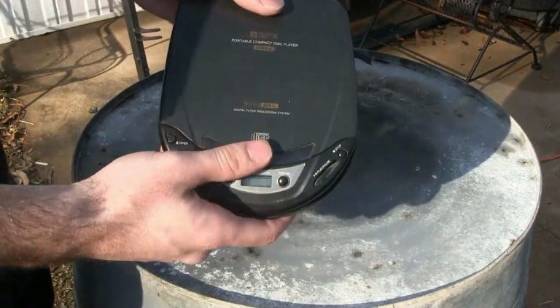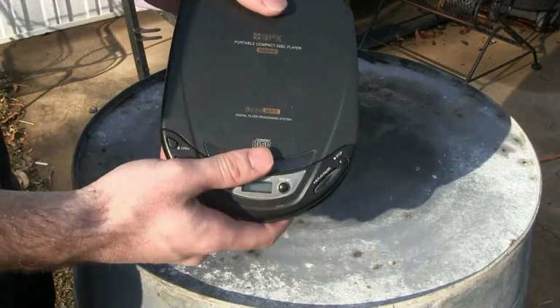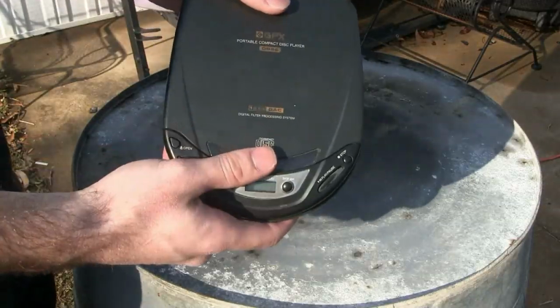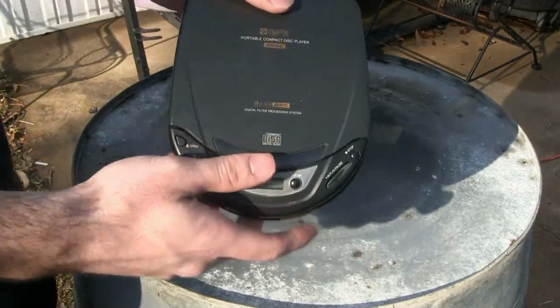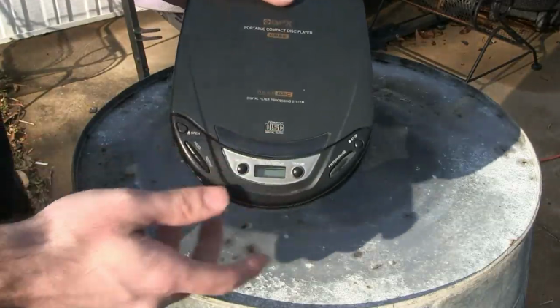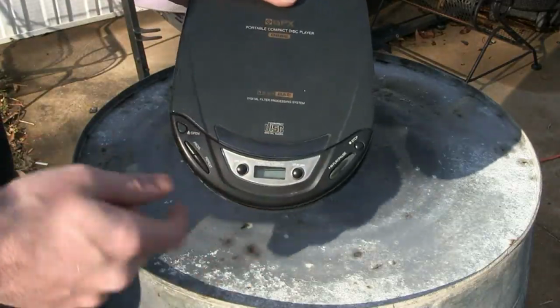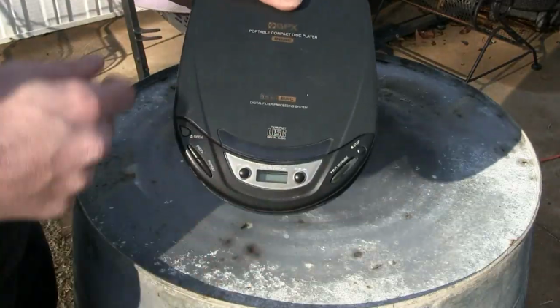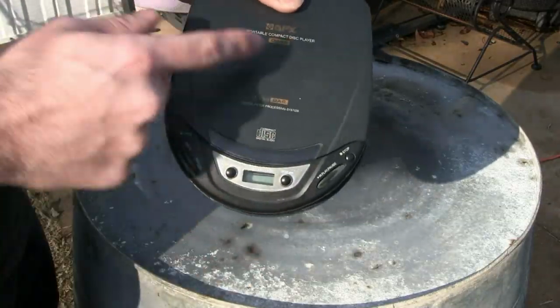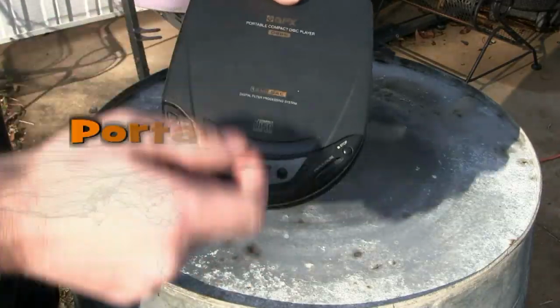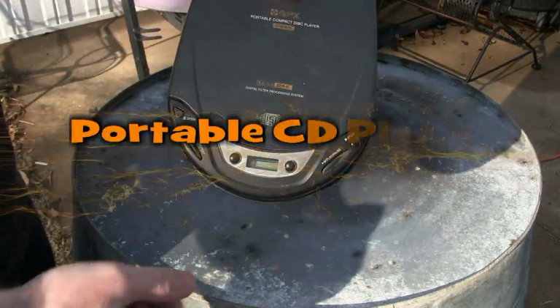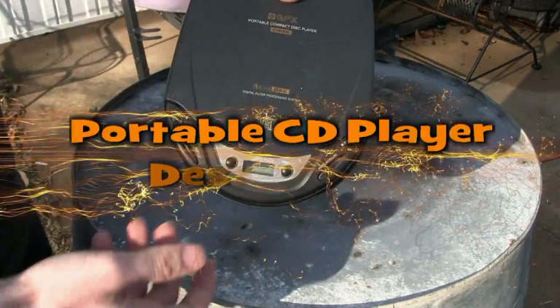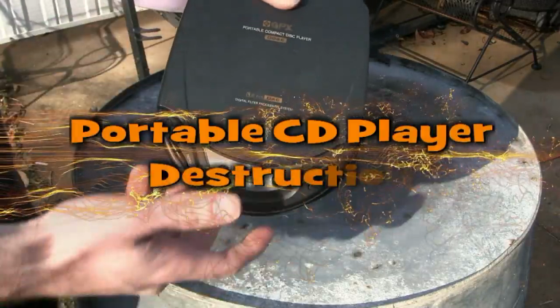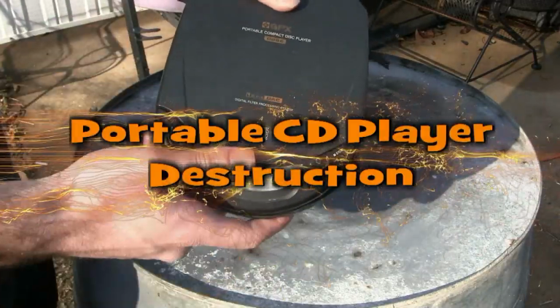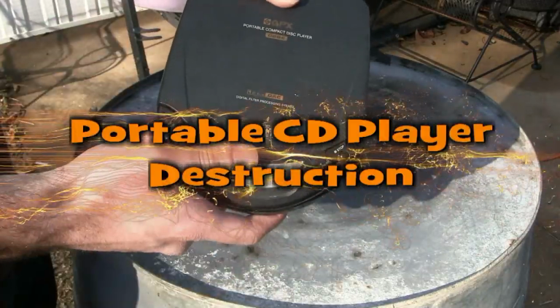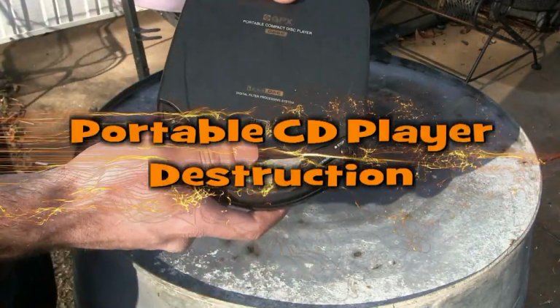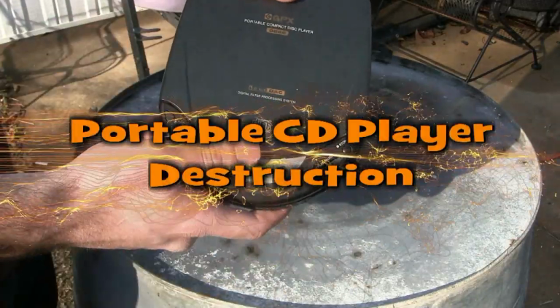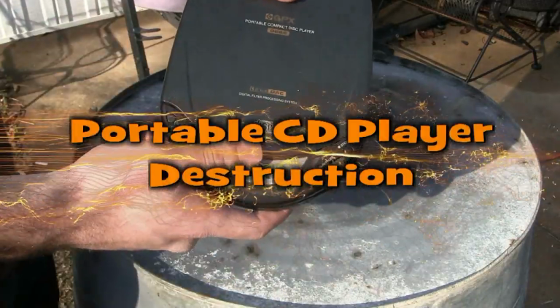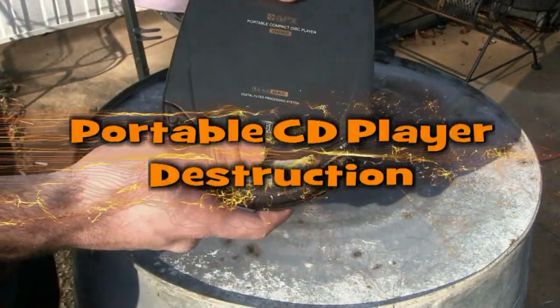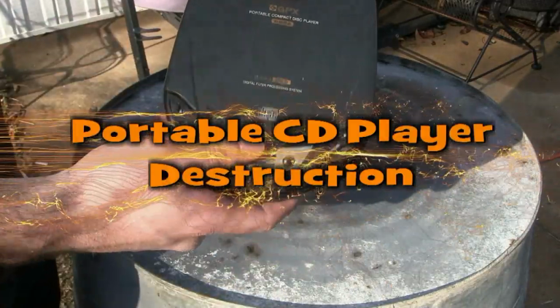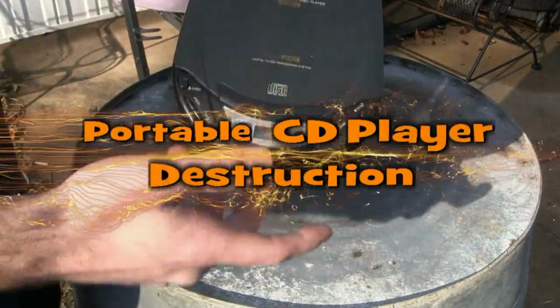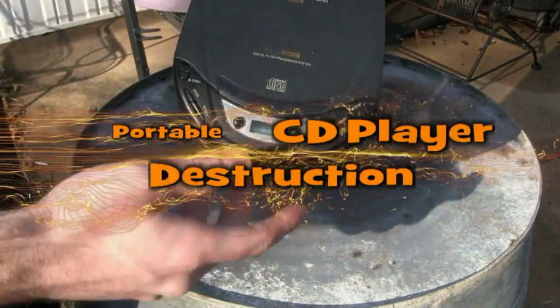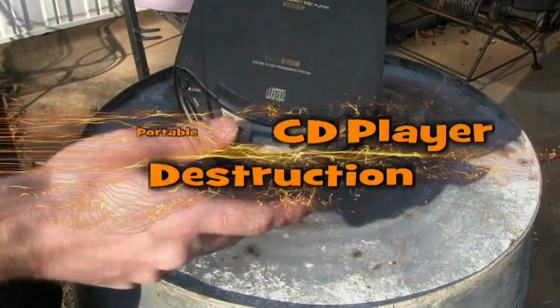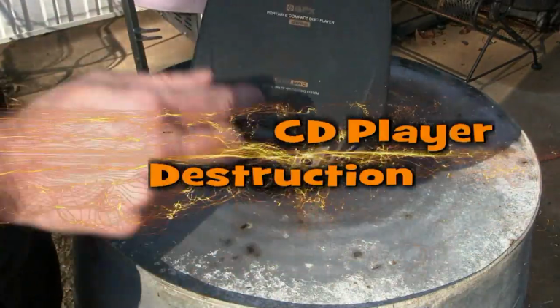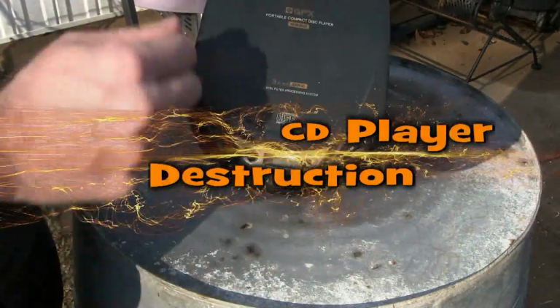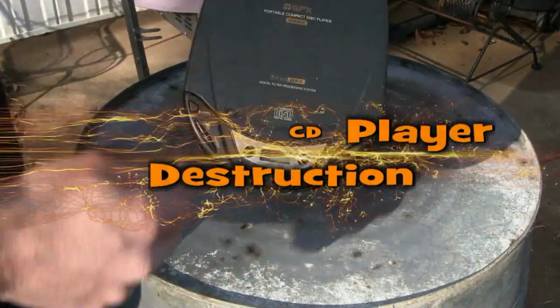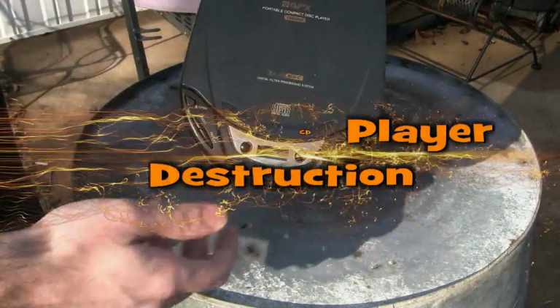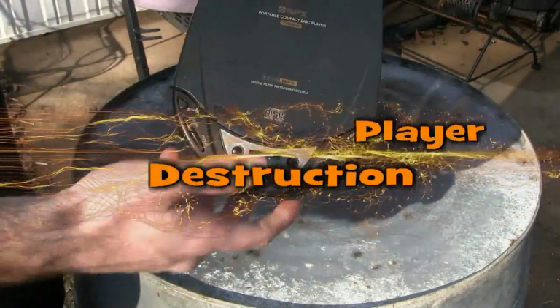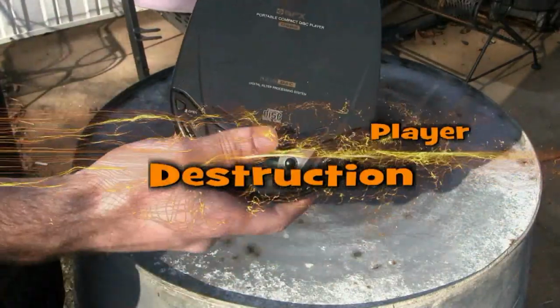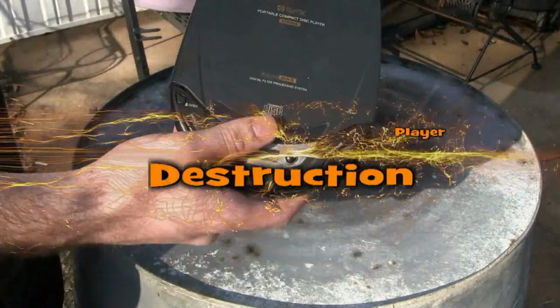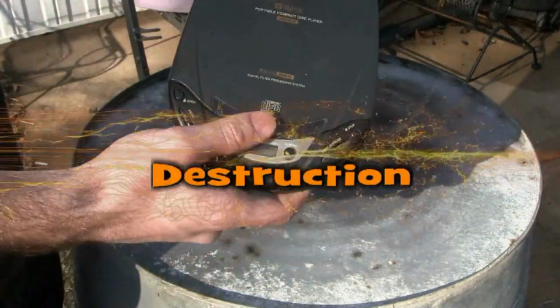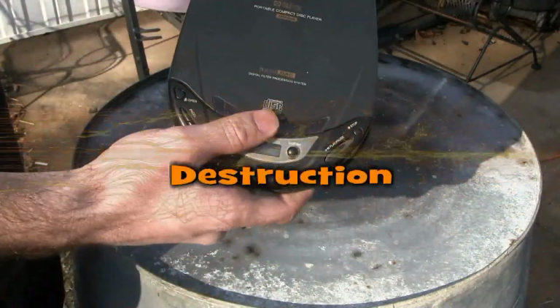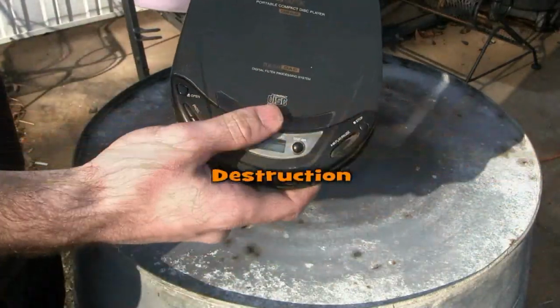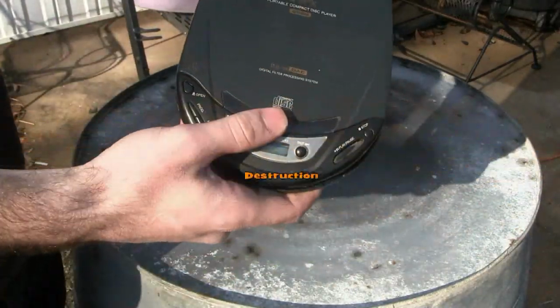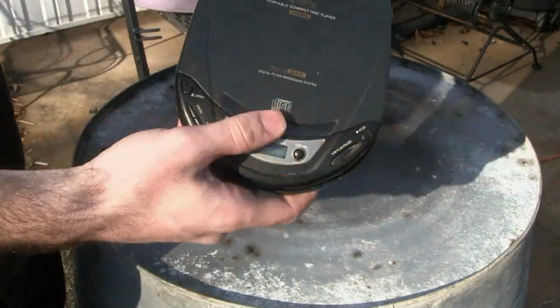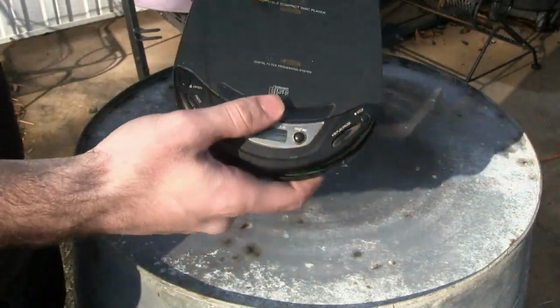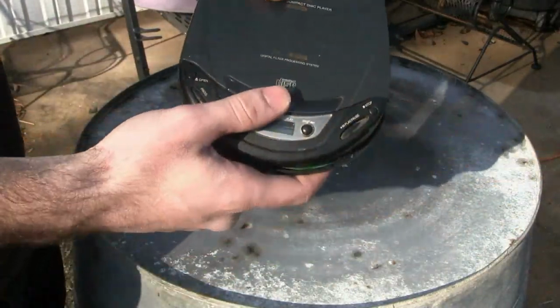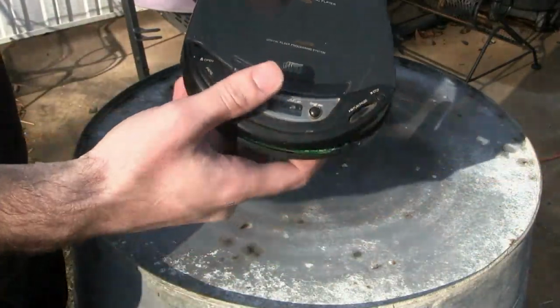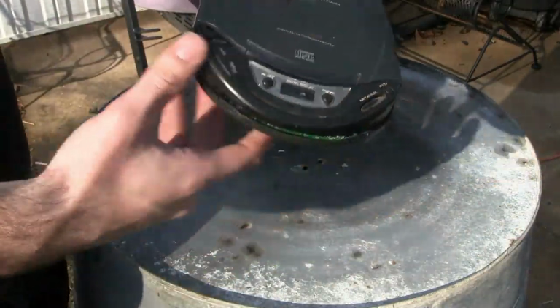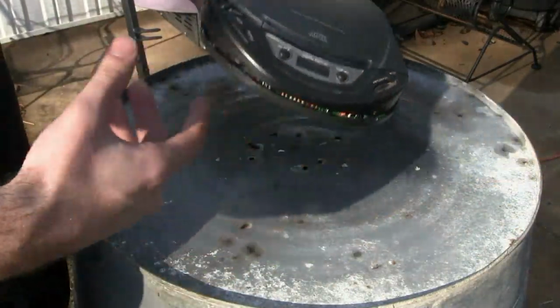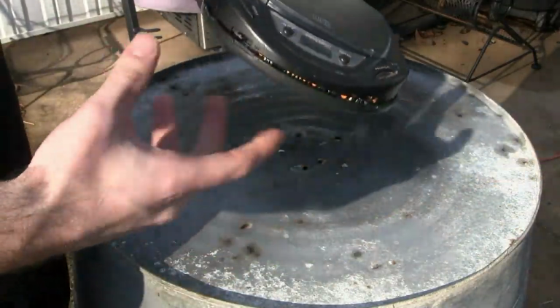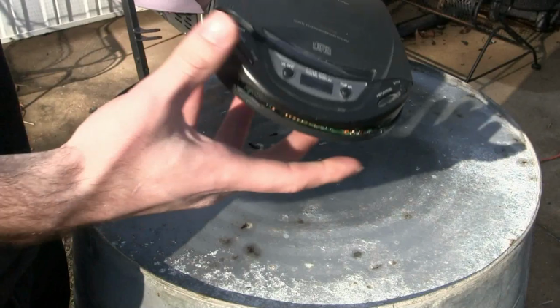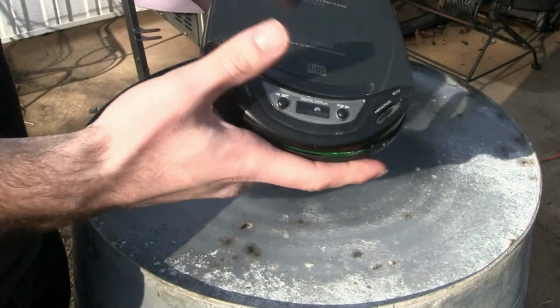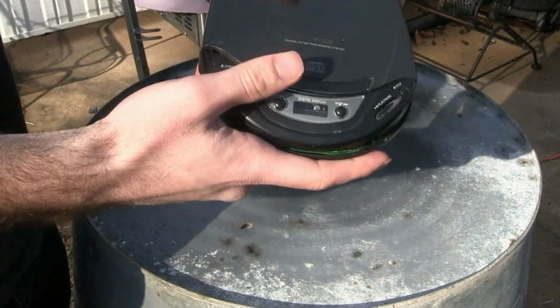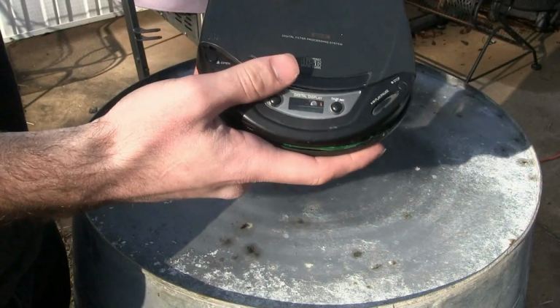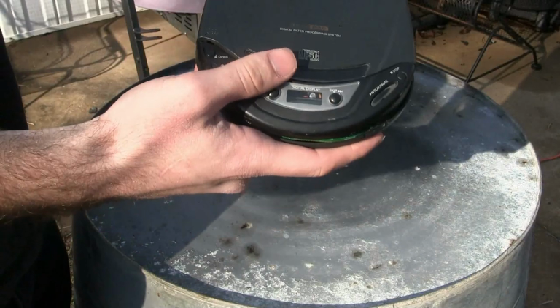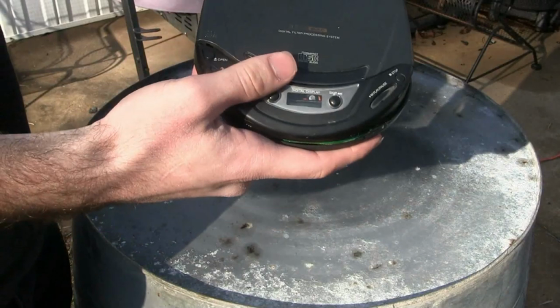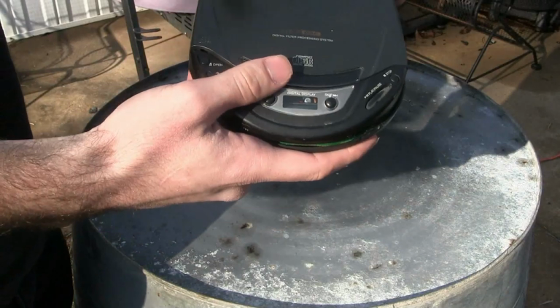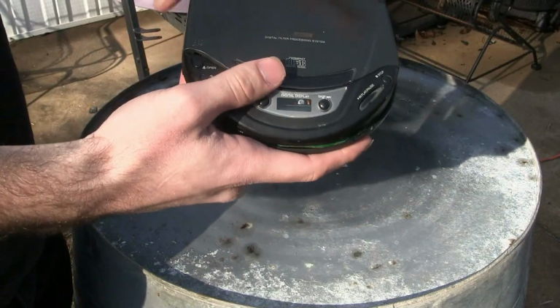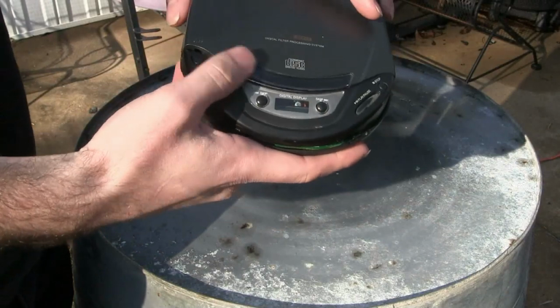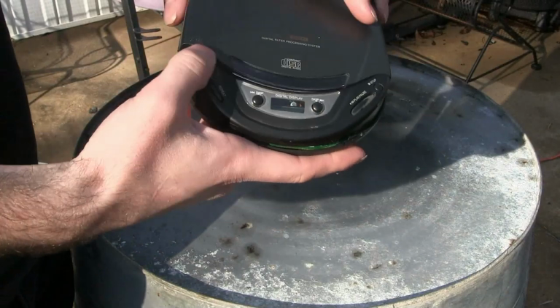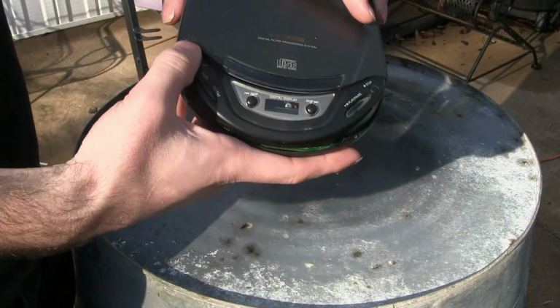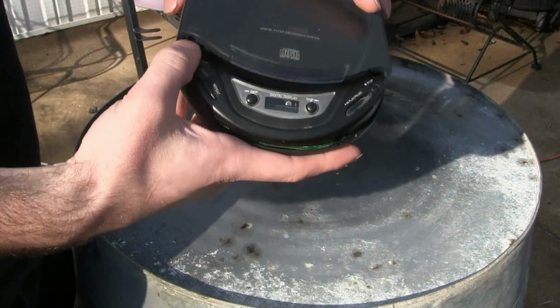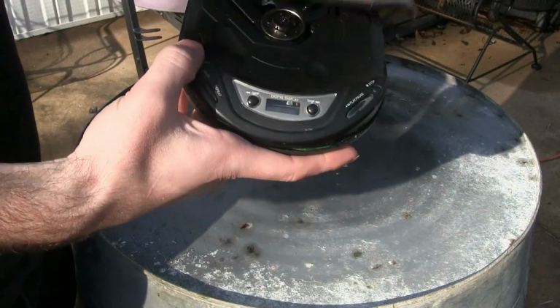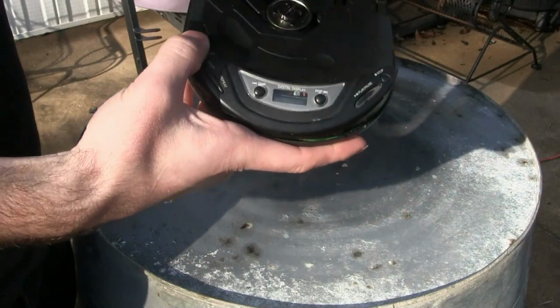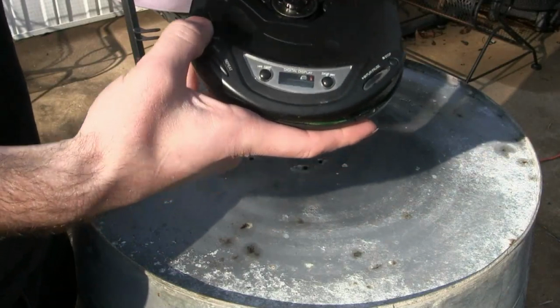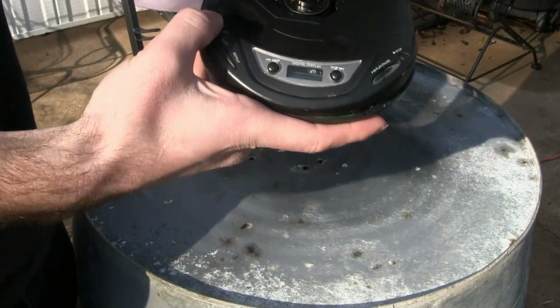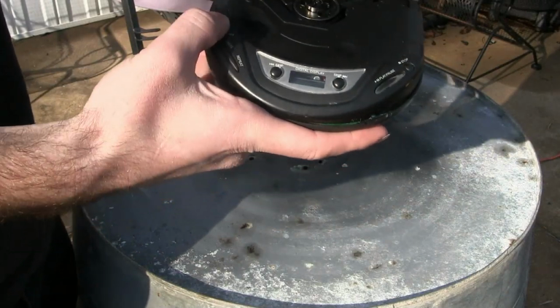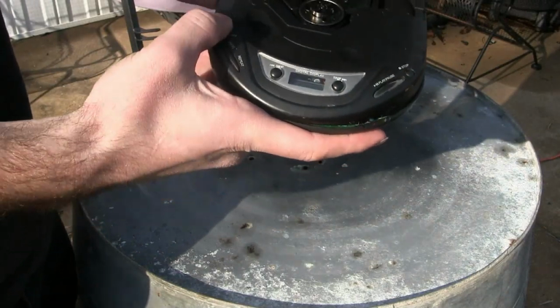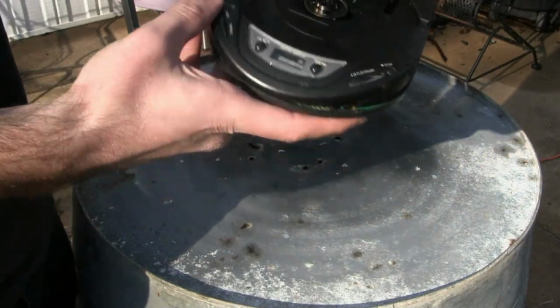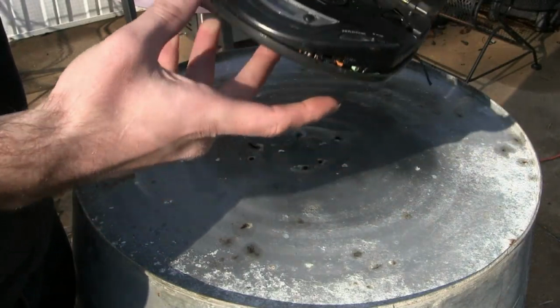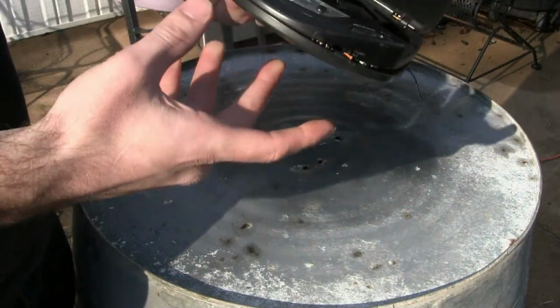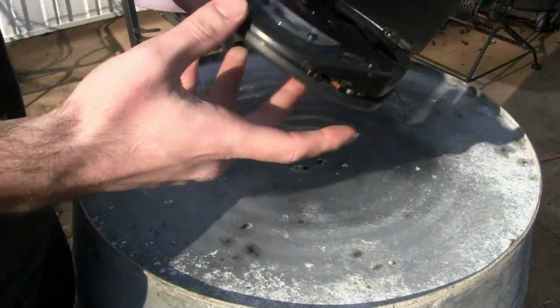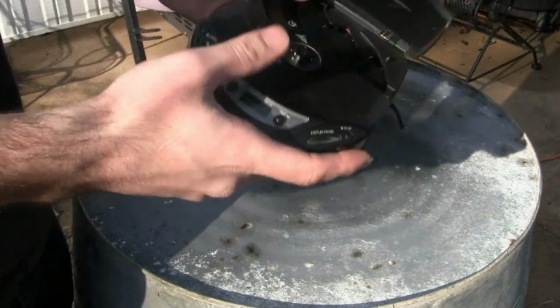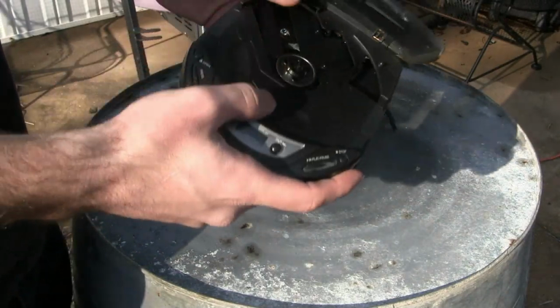Alright, any of you out there remember the Compact Portable Compact Disc player? The MP3 player sort of put these, made these obsolete.